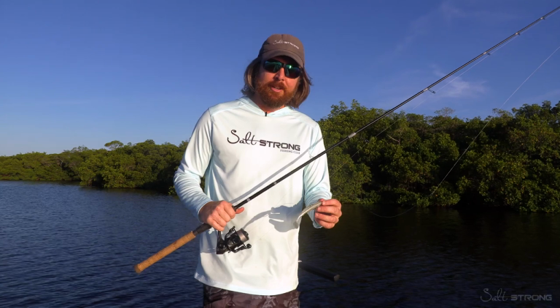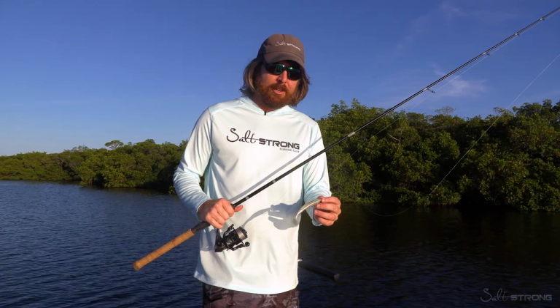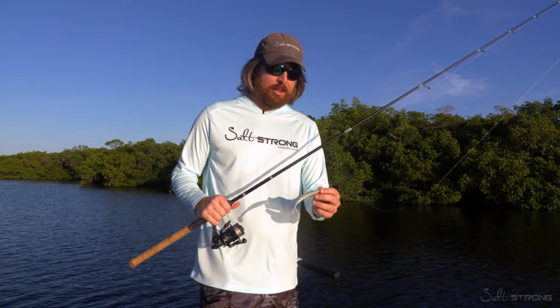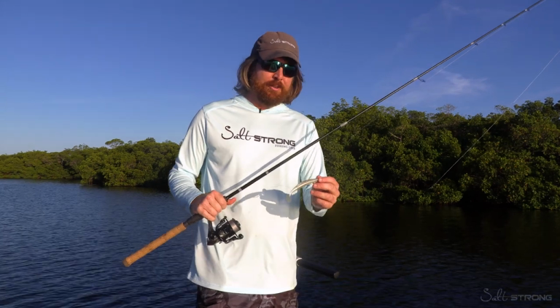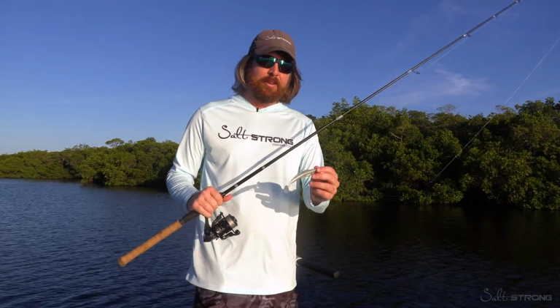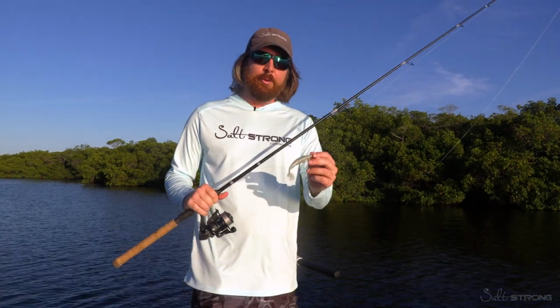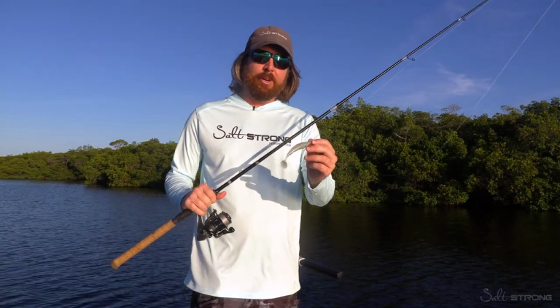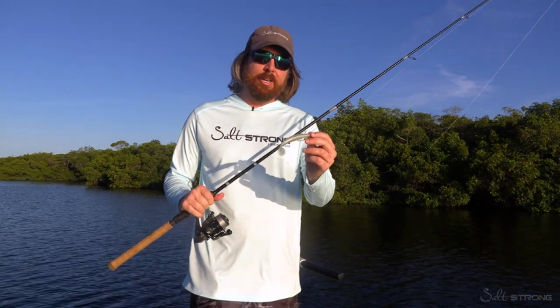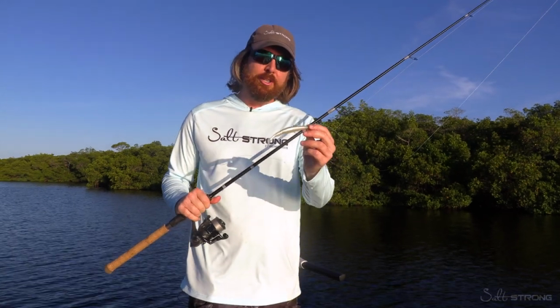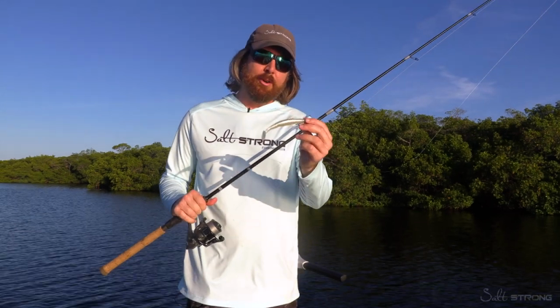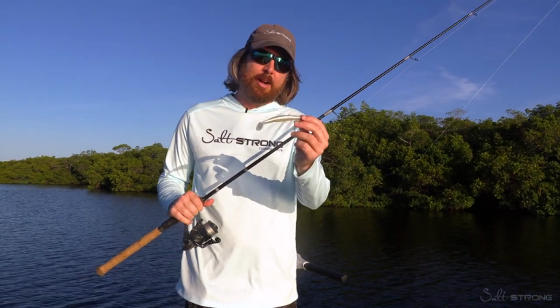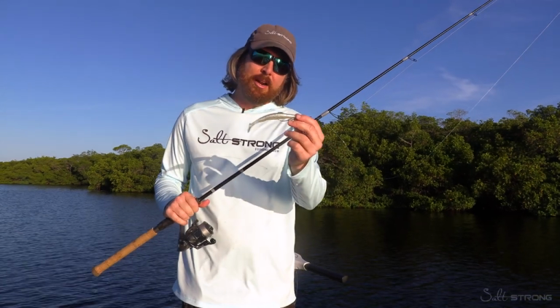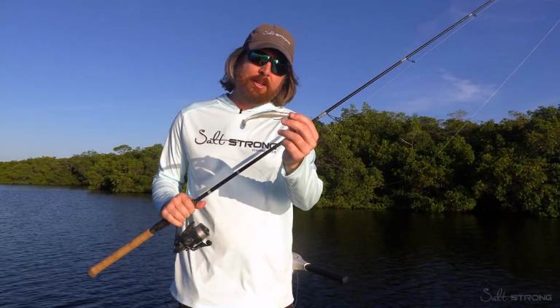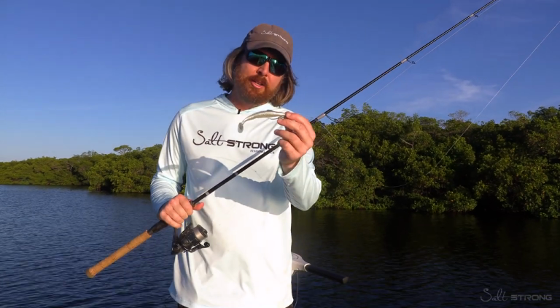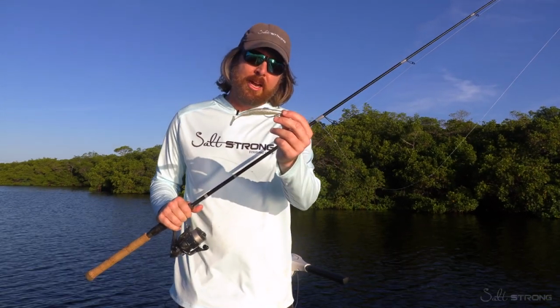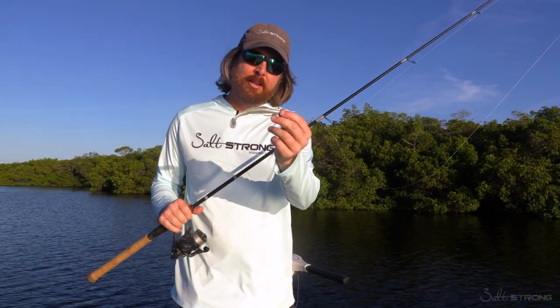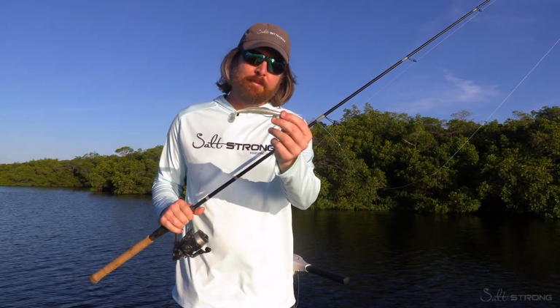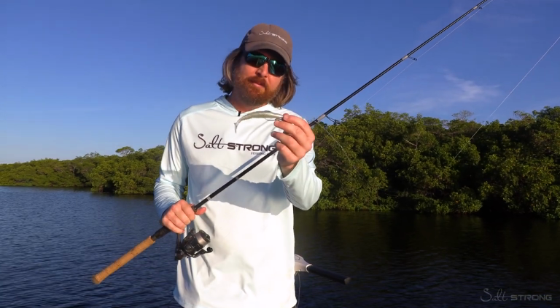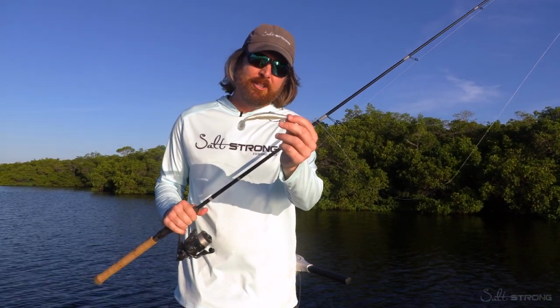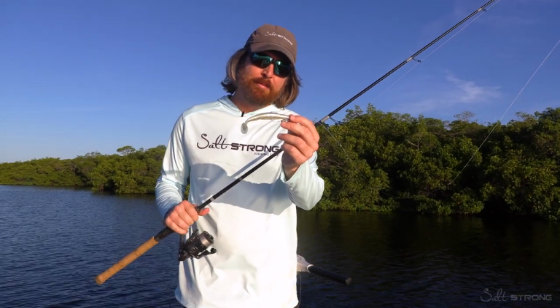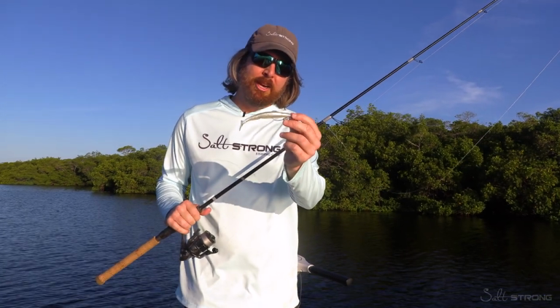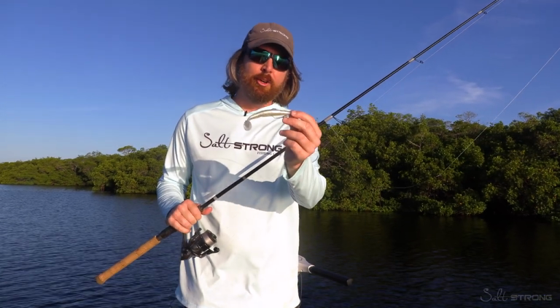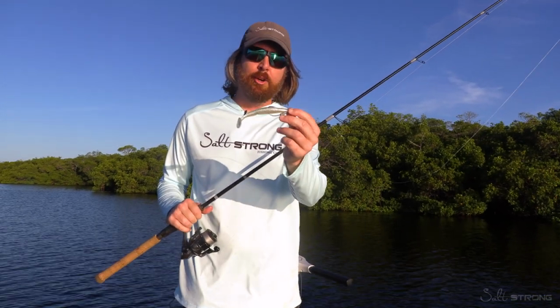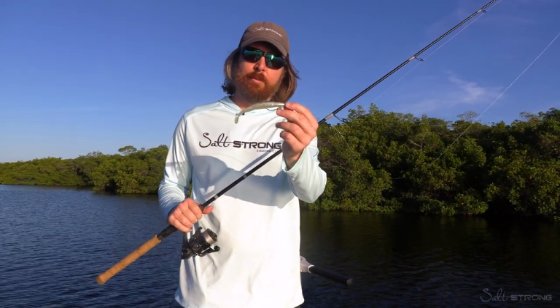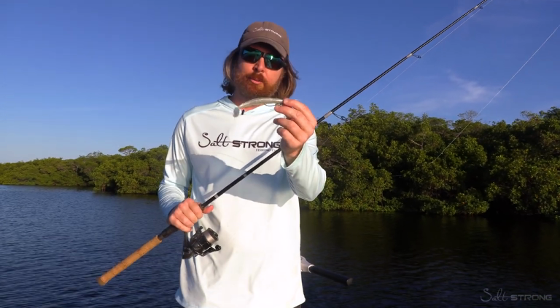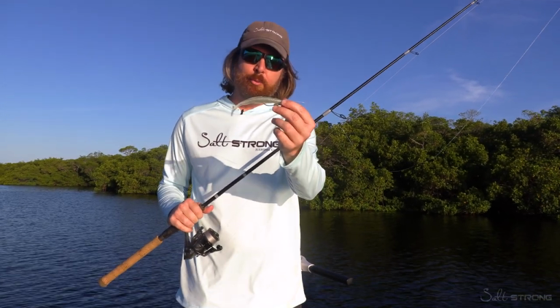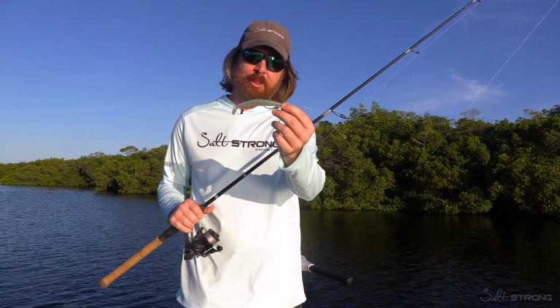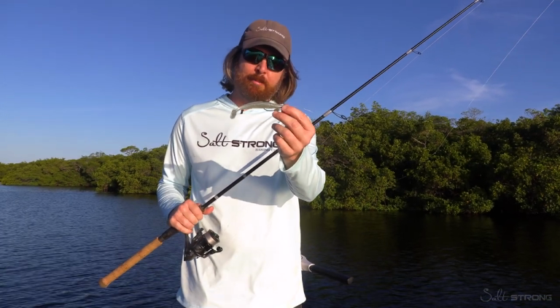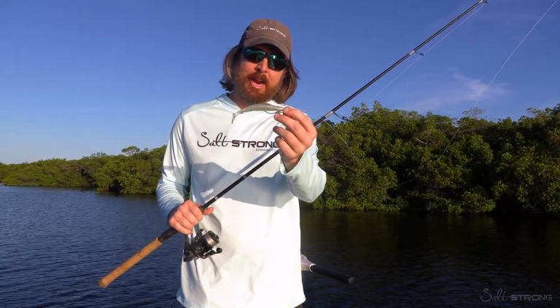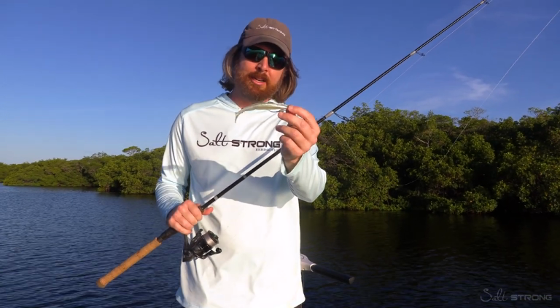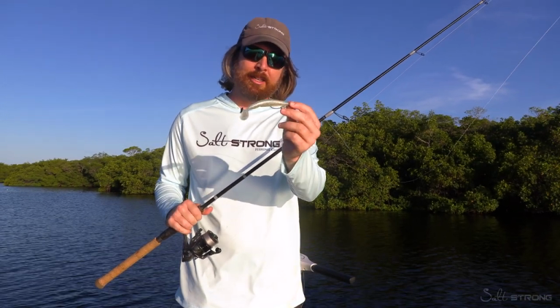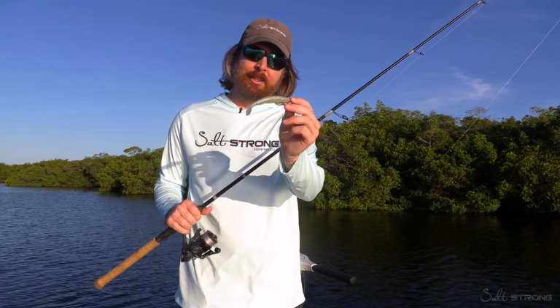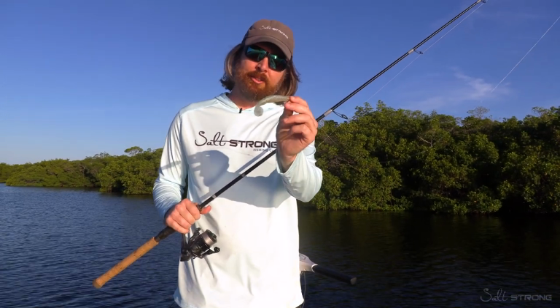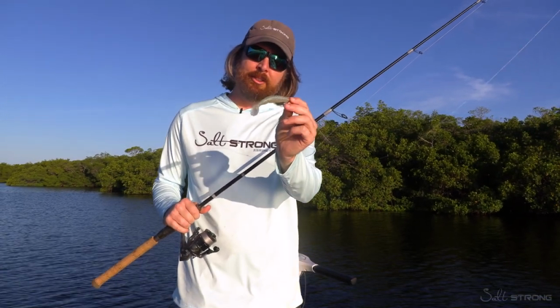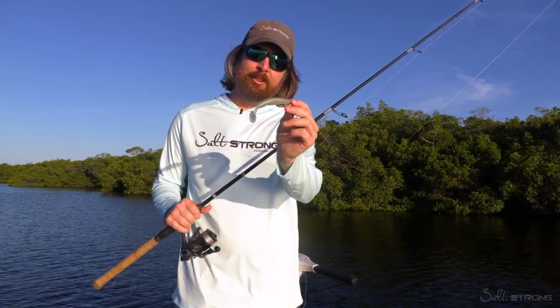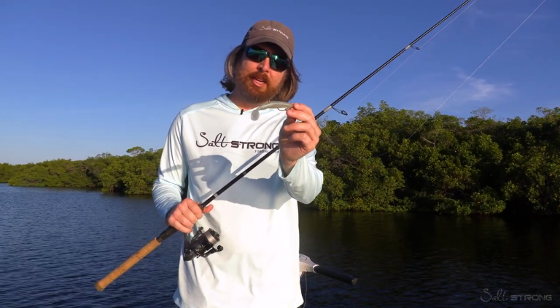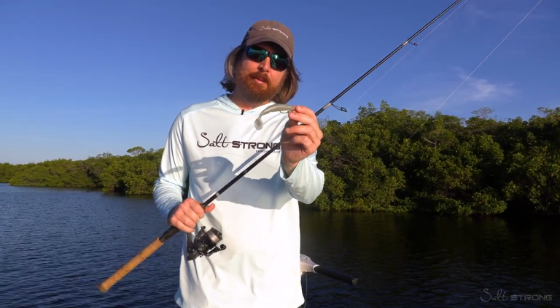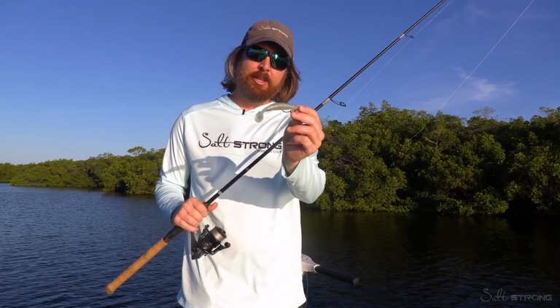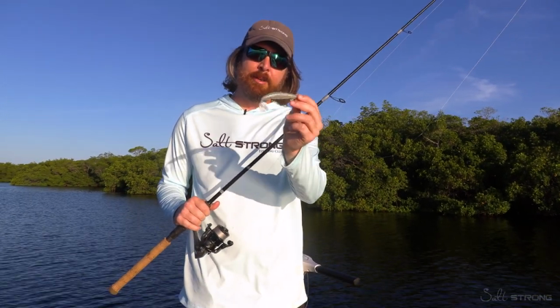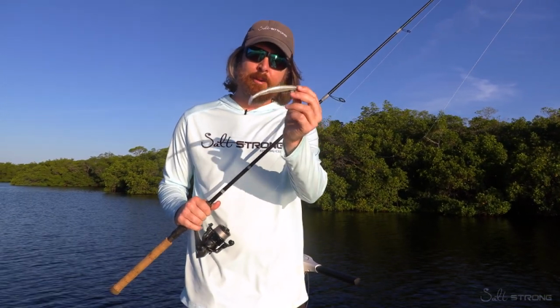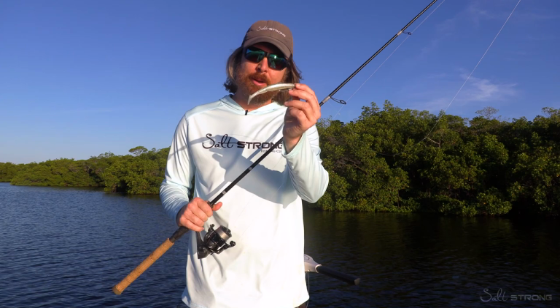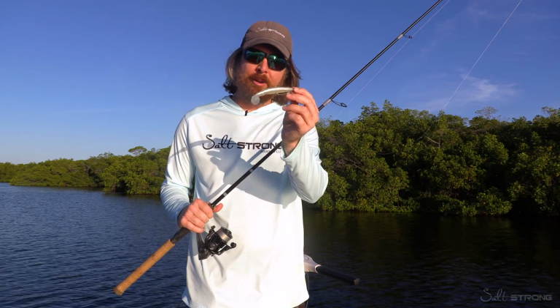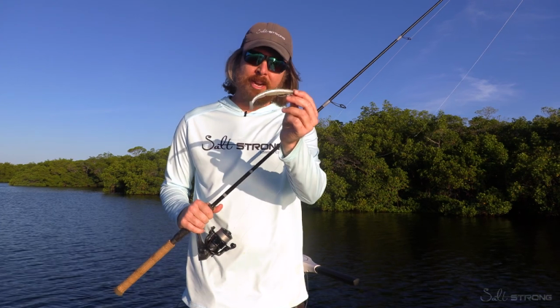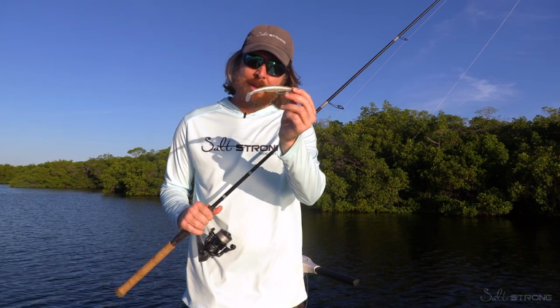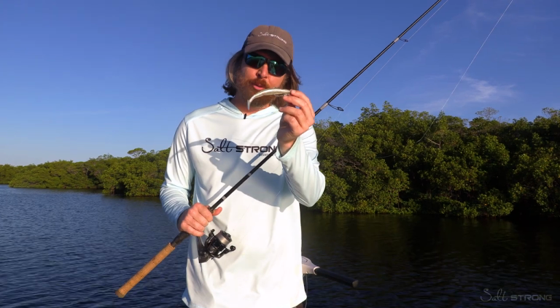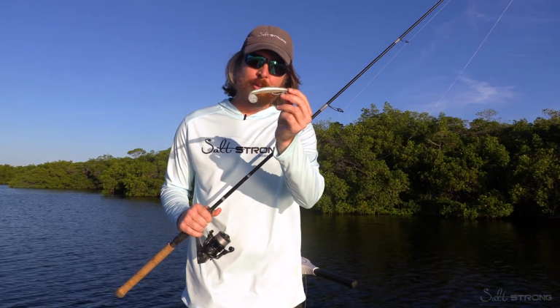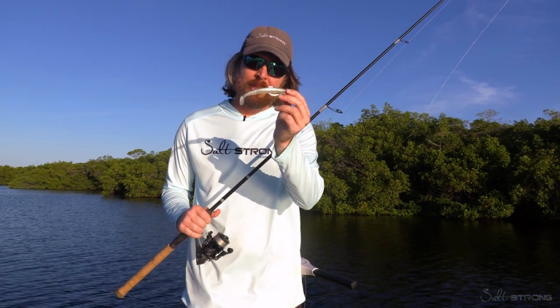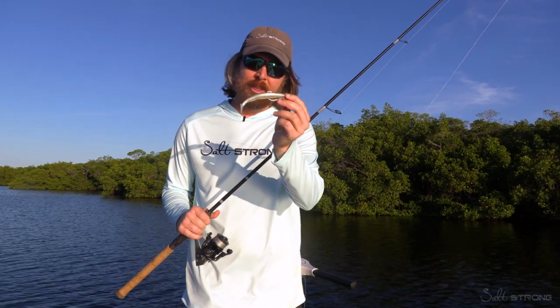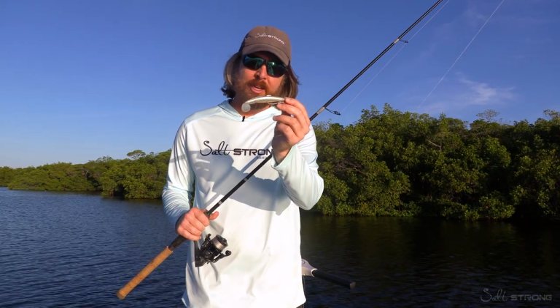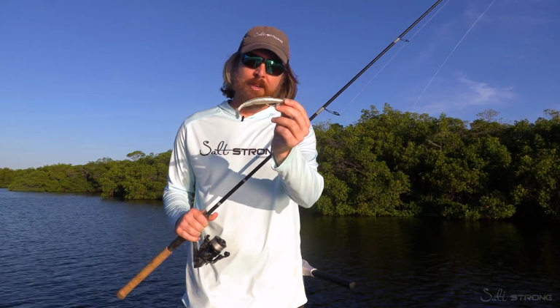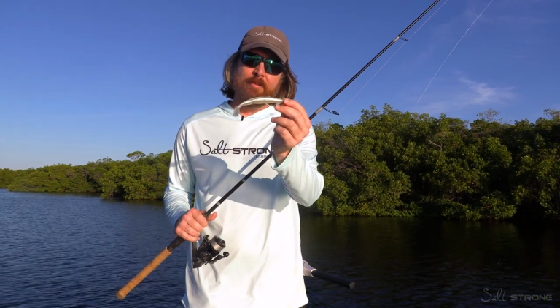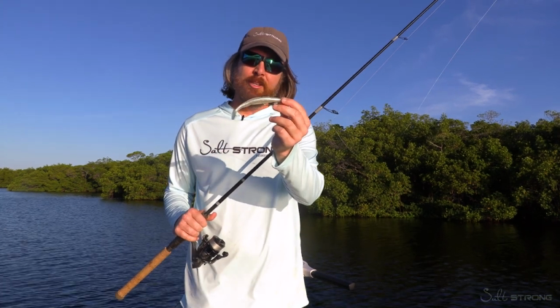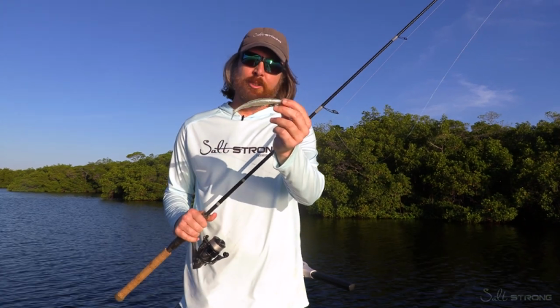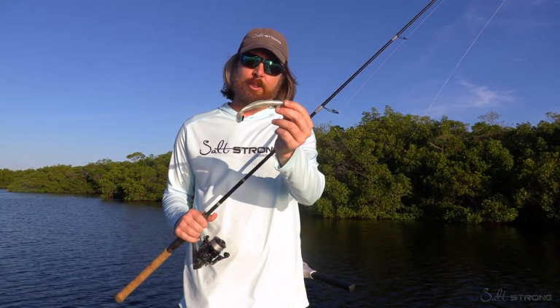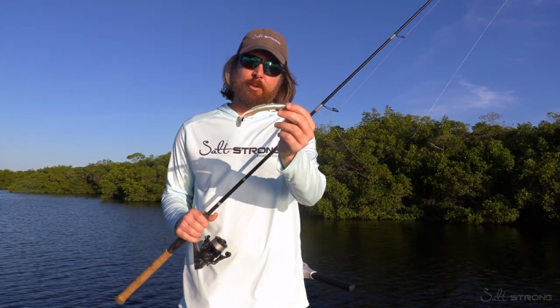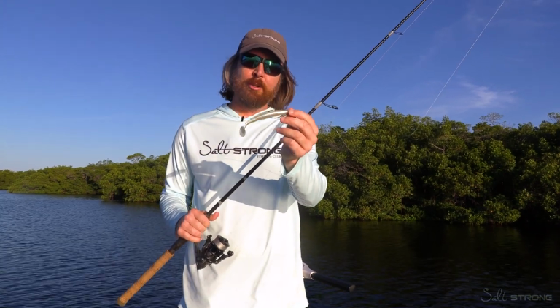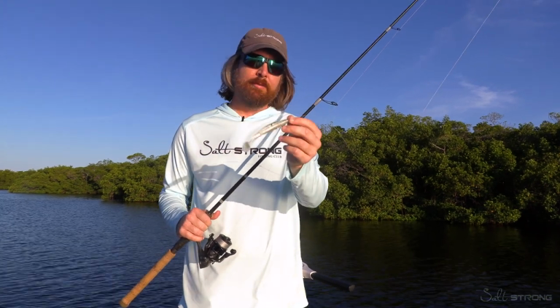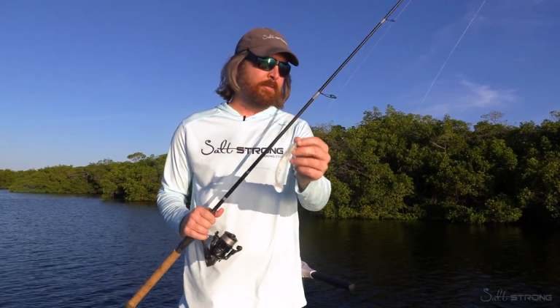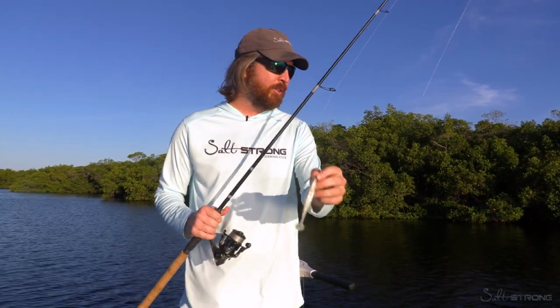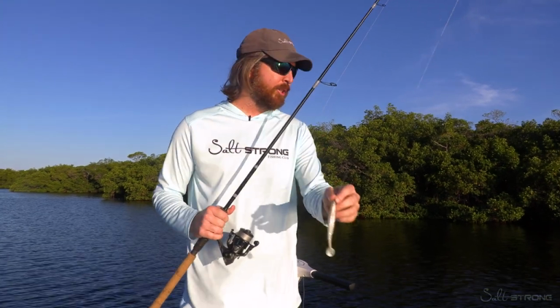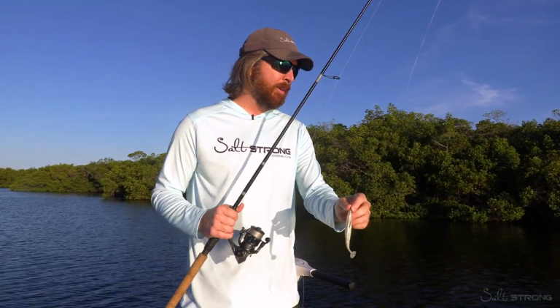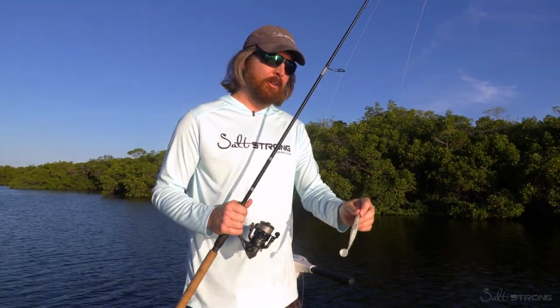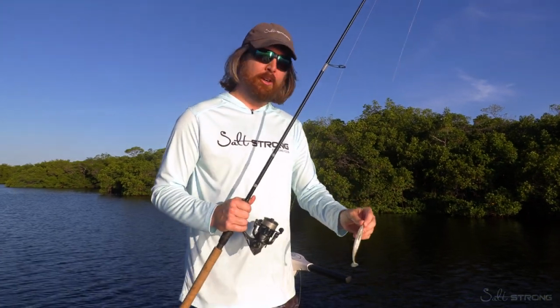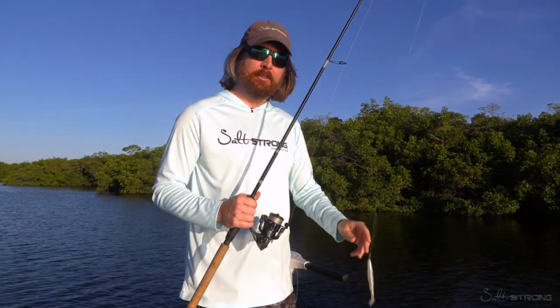In this video we're going to show how to fish mangroves with the paddle tail. This is a Slam Shady Bomber — I absolutely love this lure for fishing mangroves.